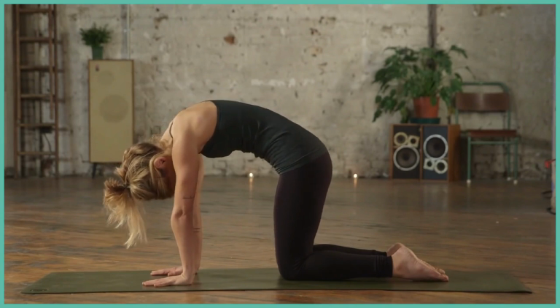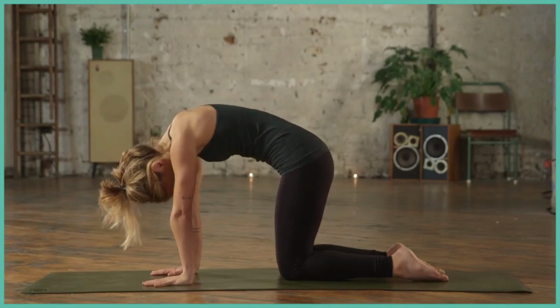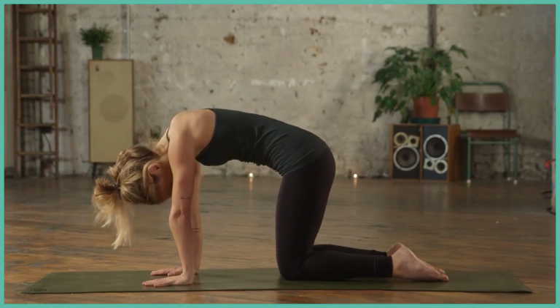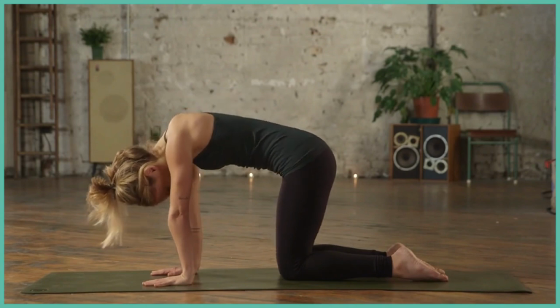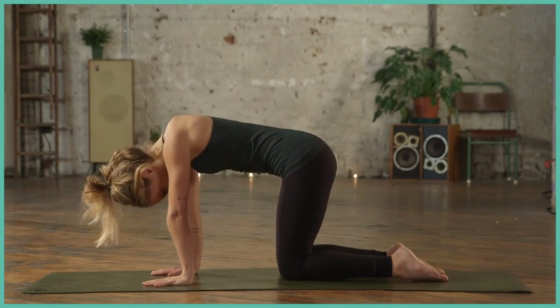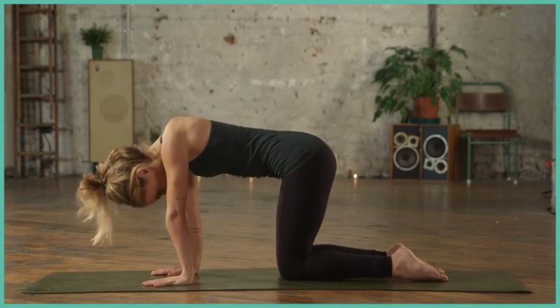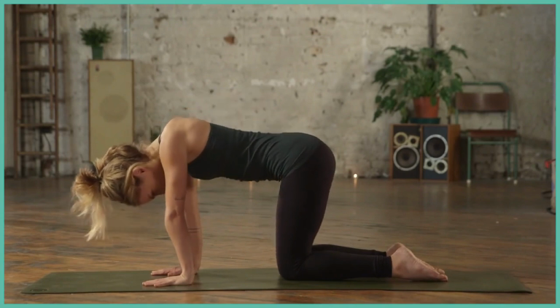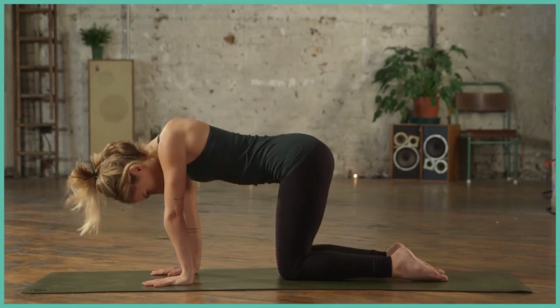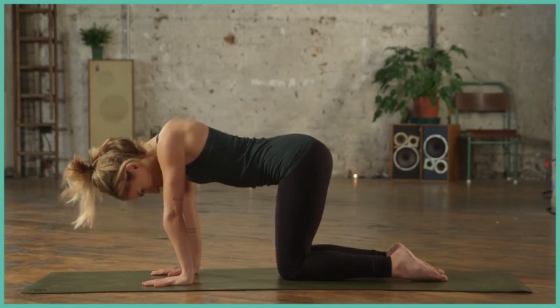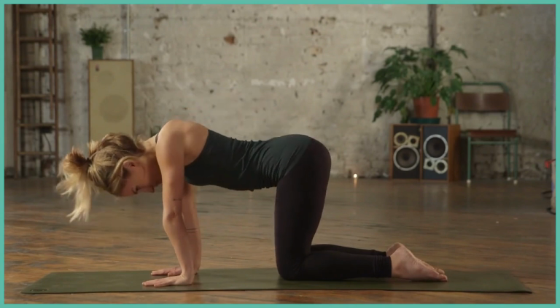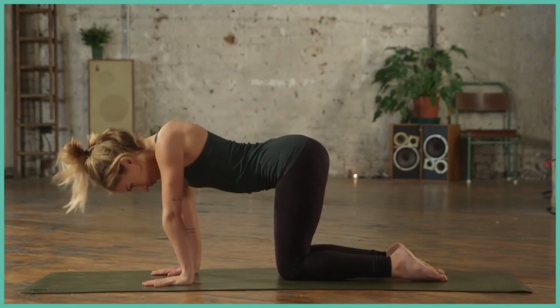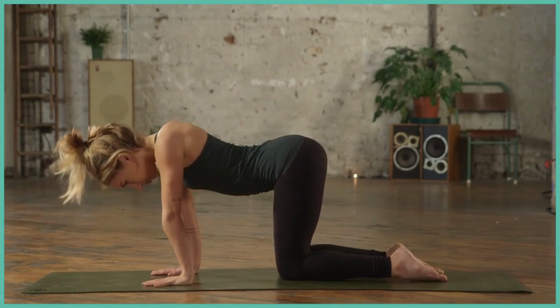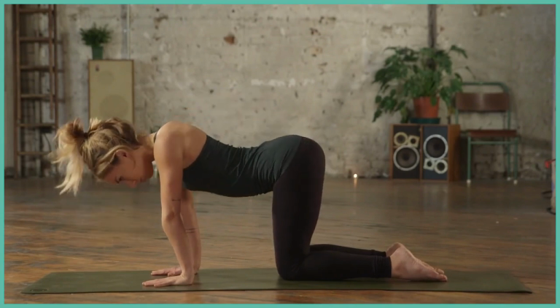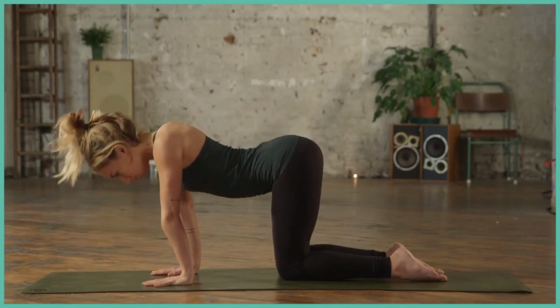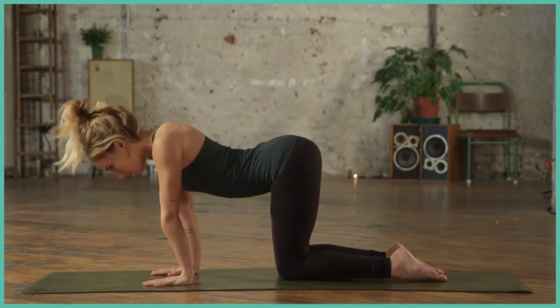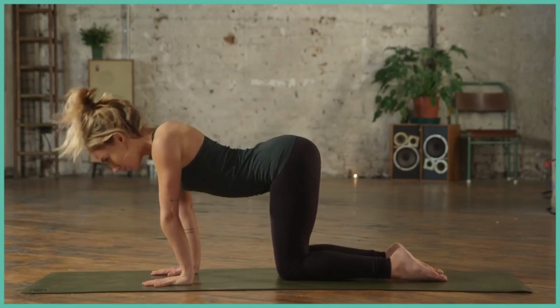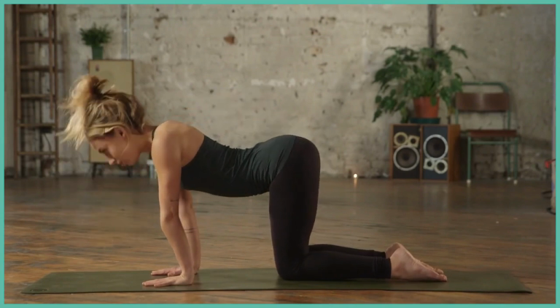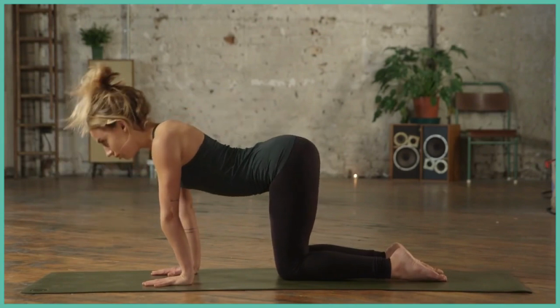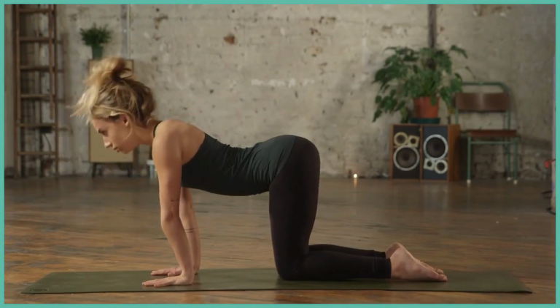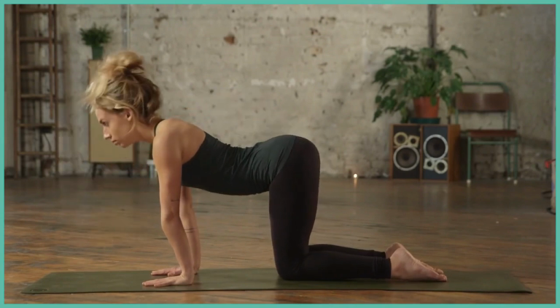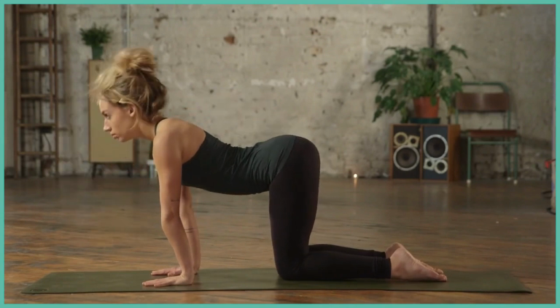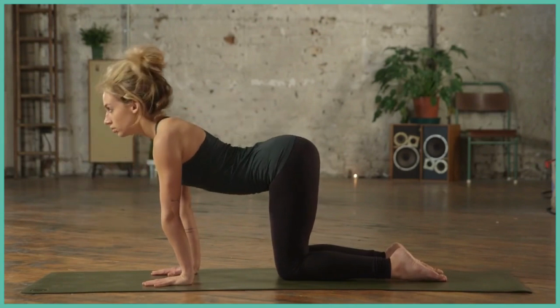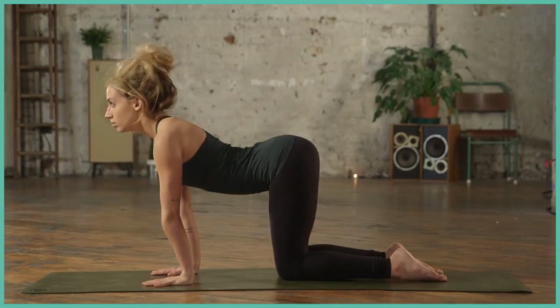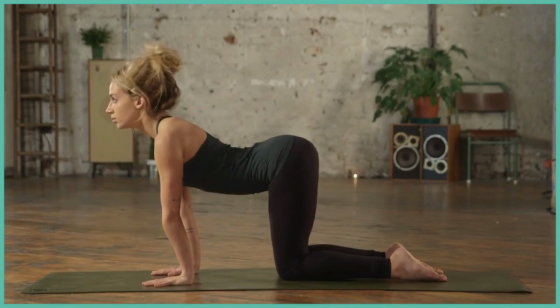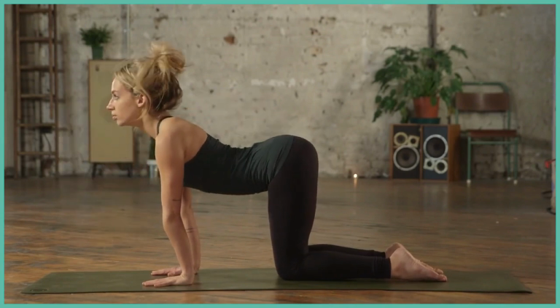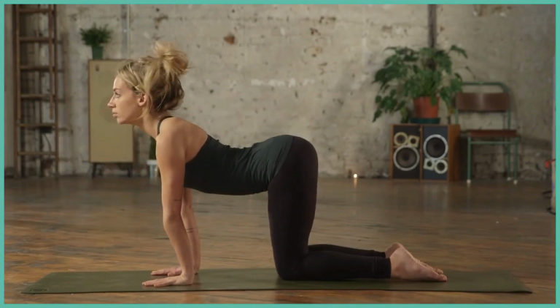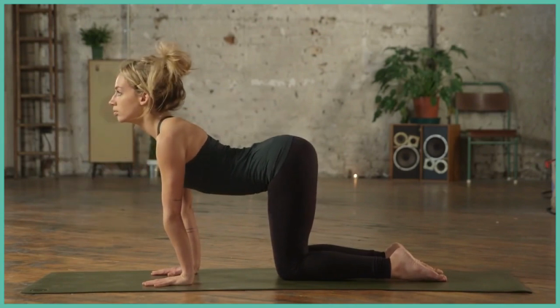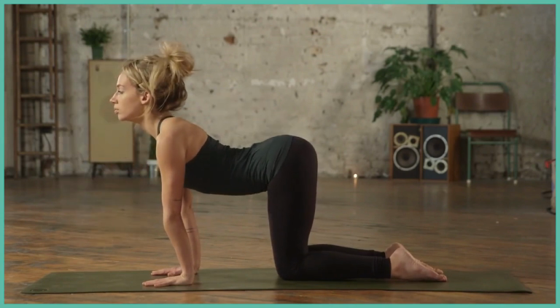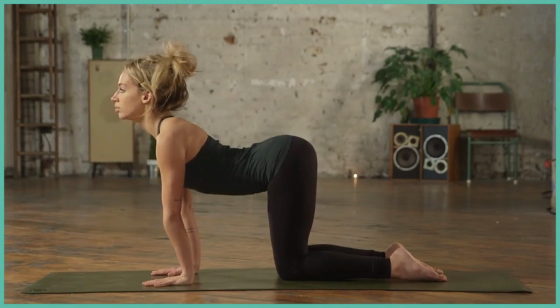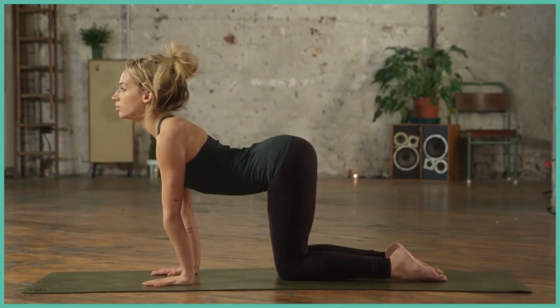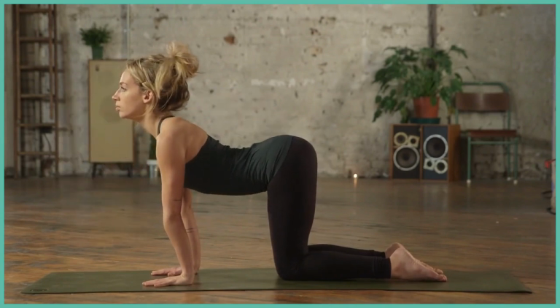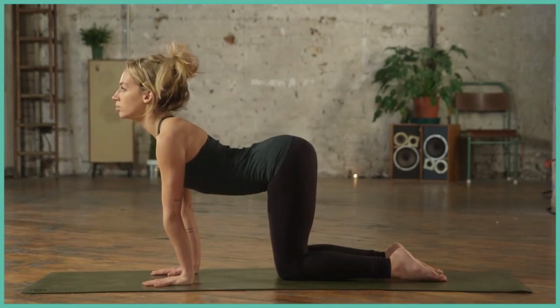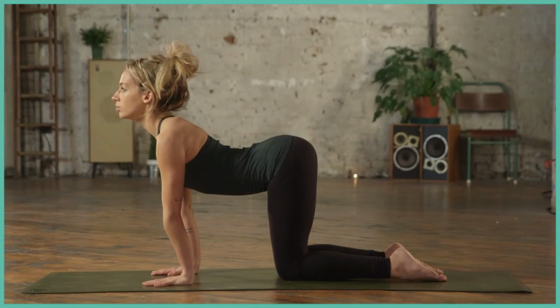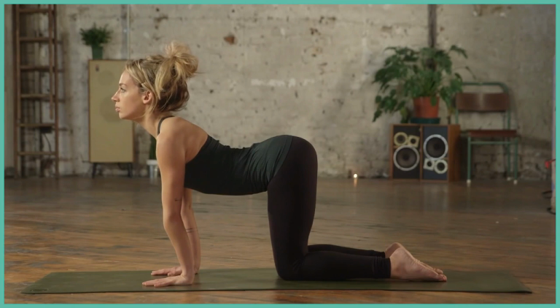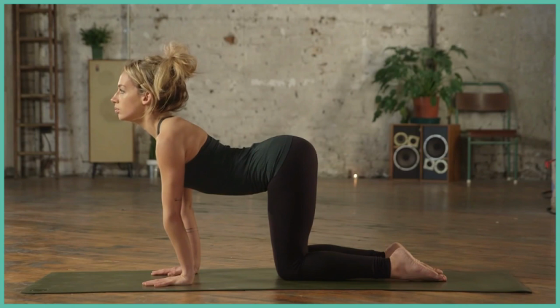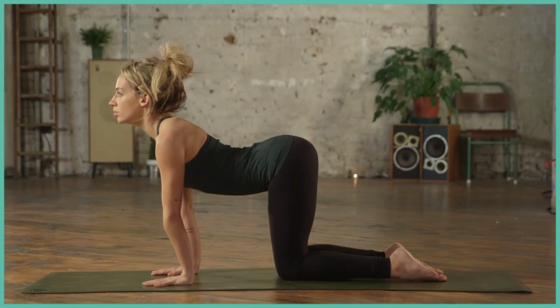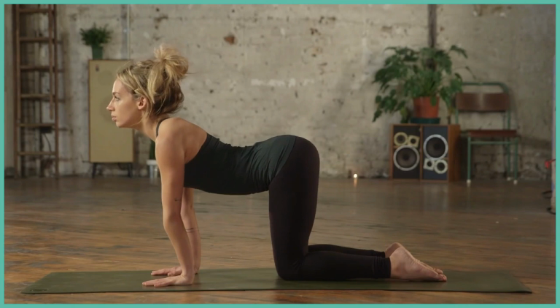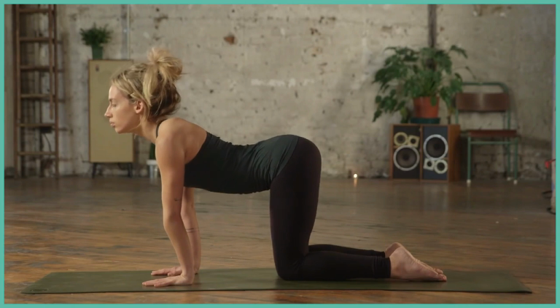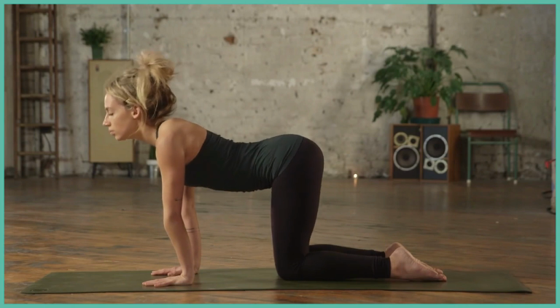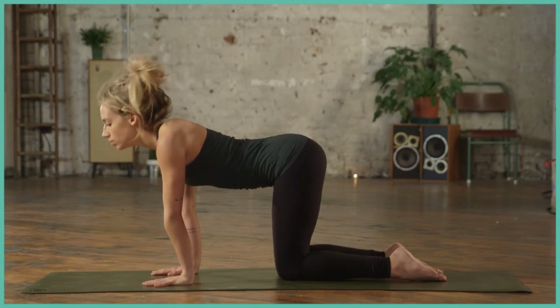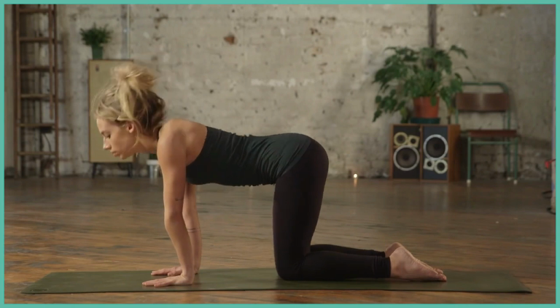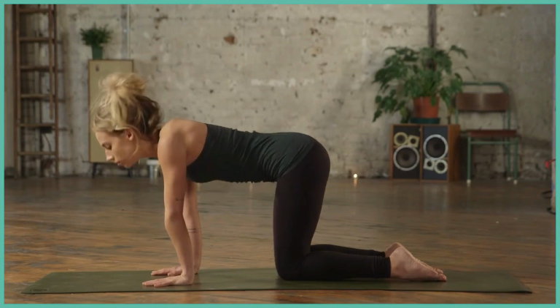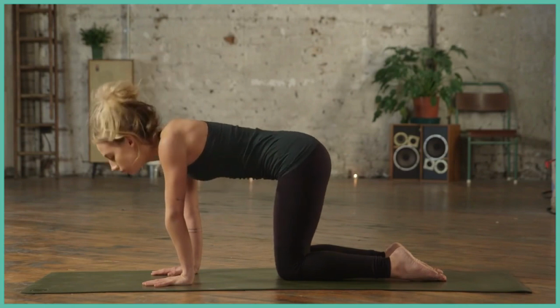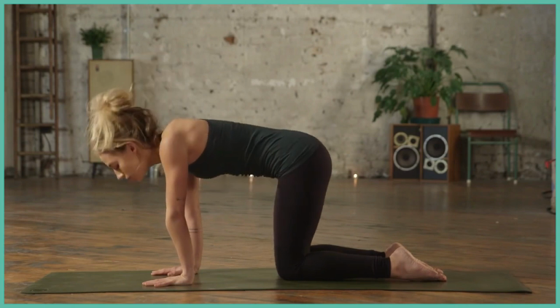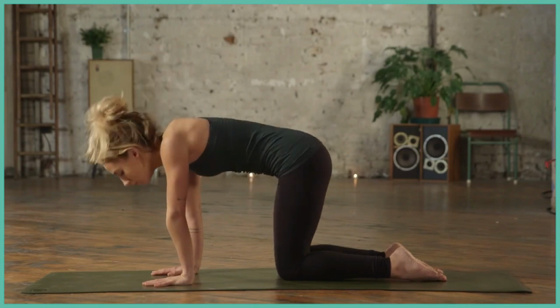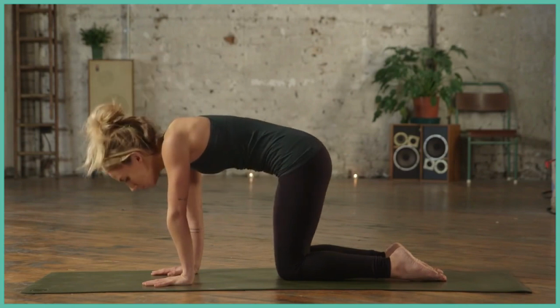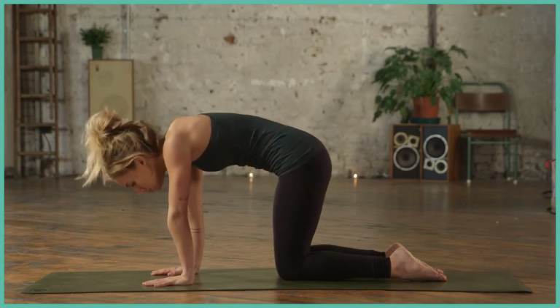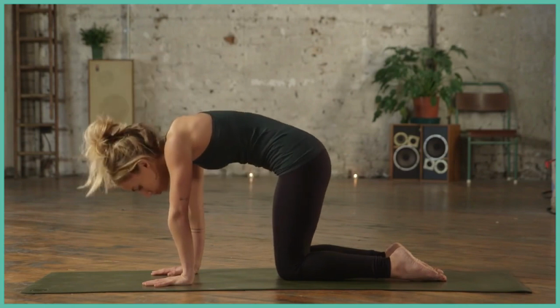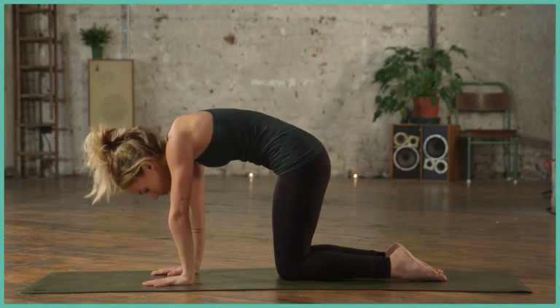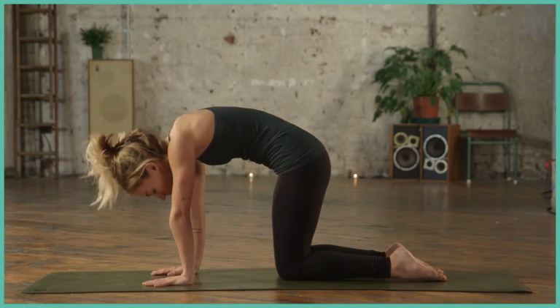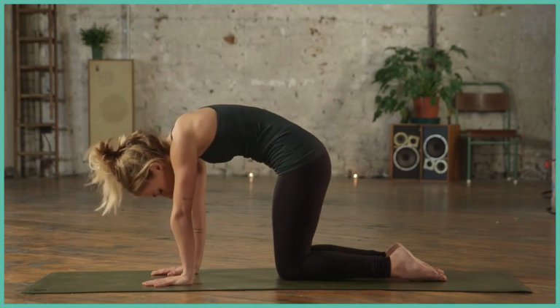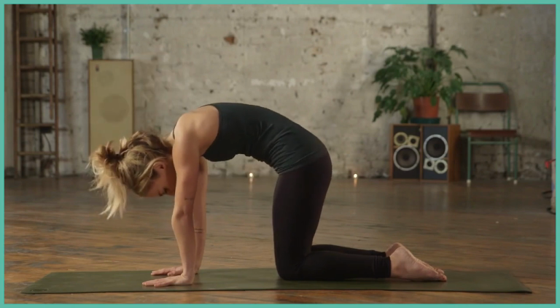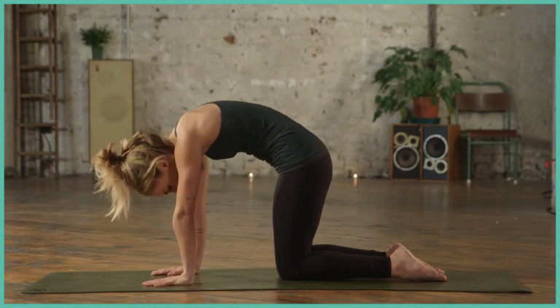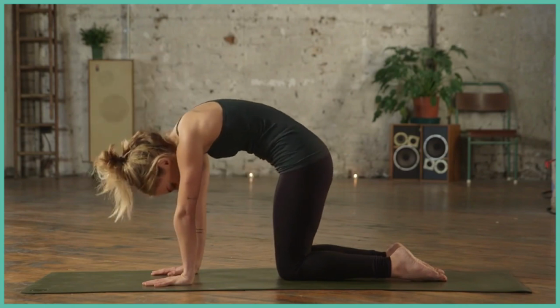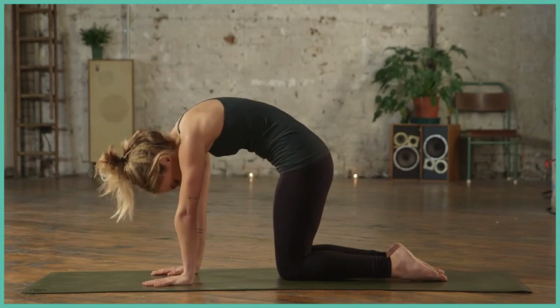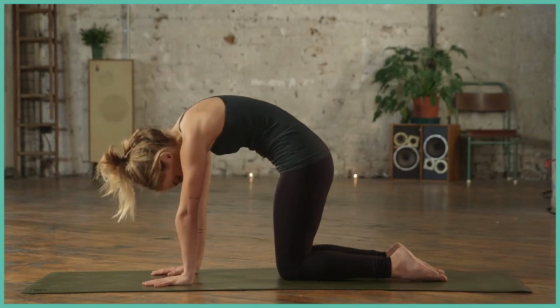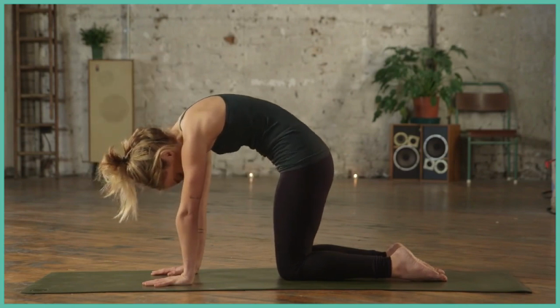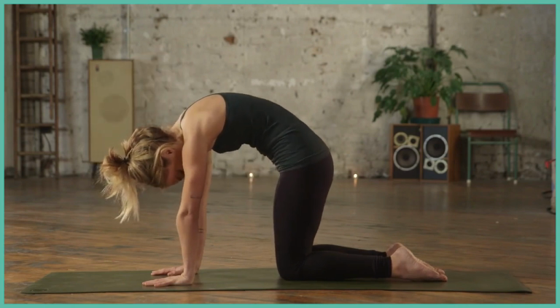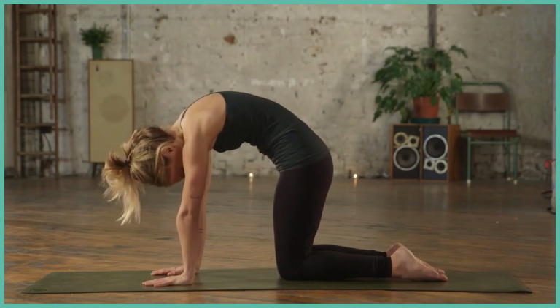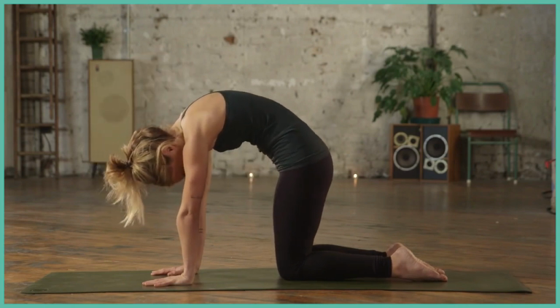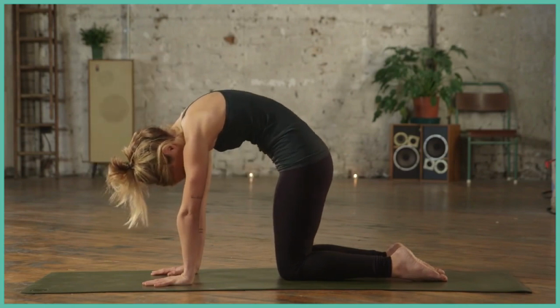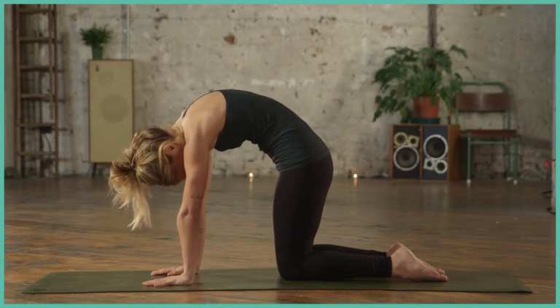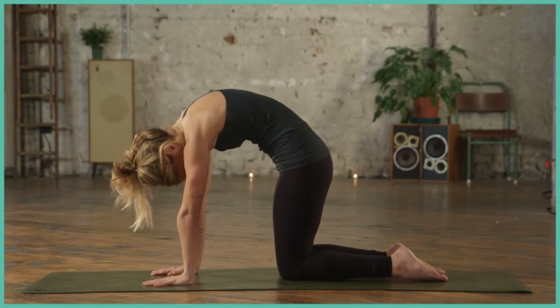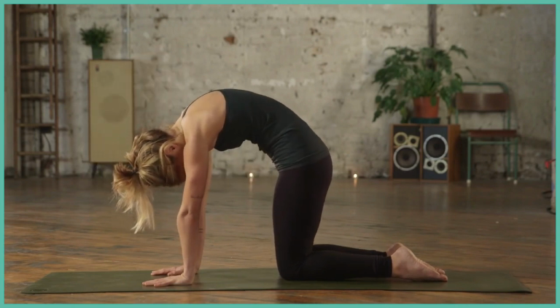Inhale, warming up the spine, drop the belly. Exhale, round, good, draw the navel in.